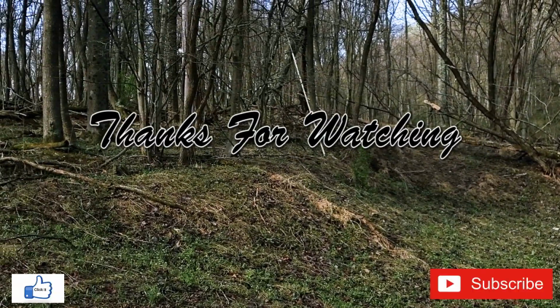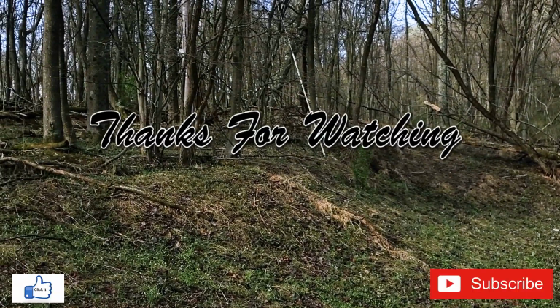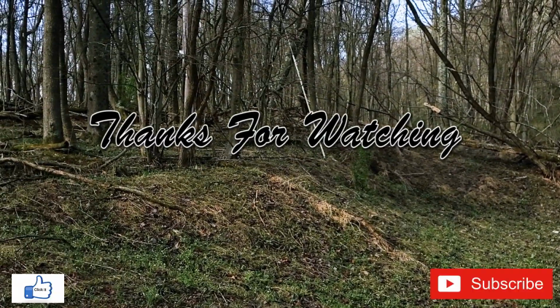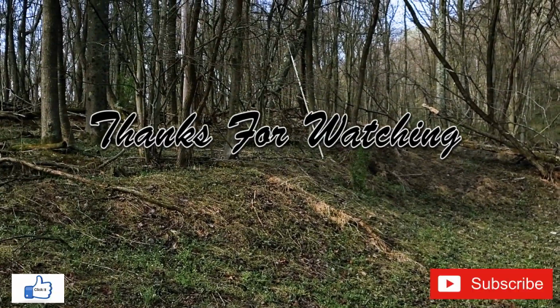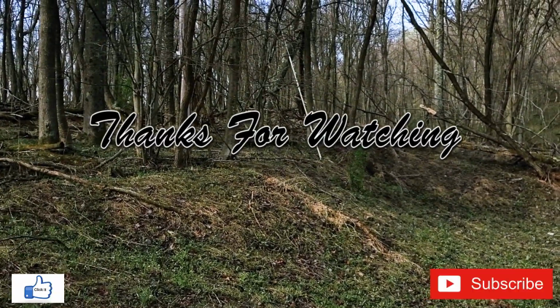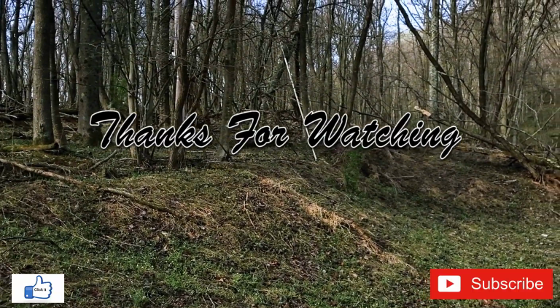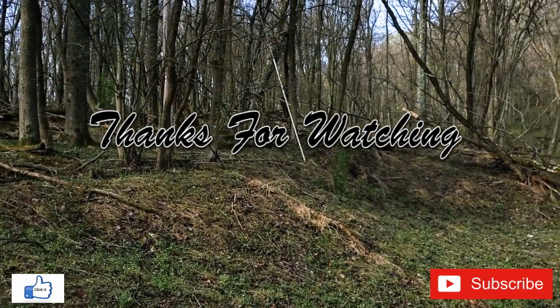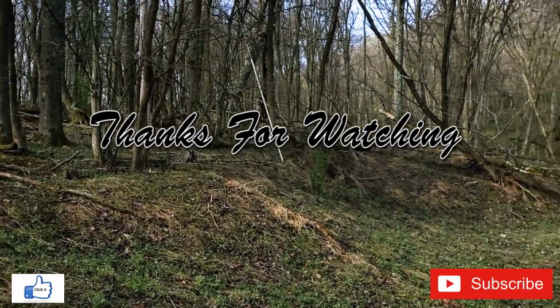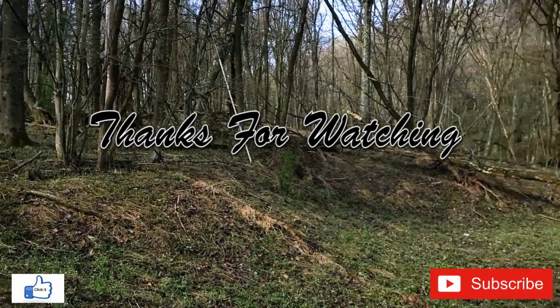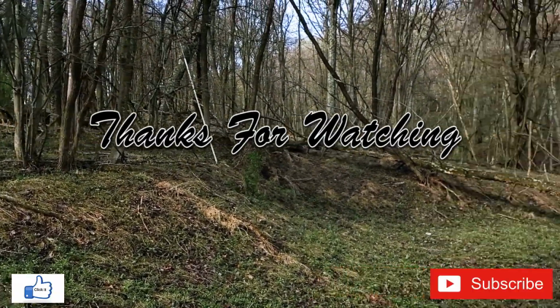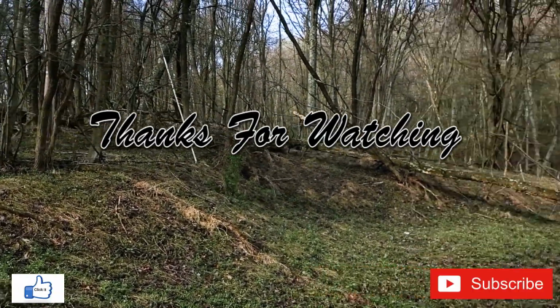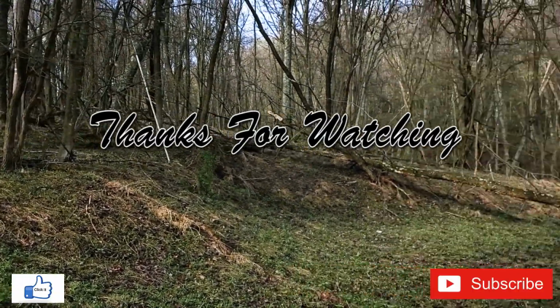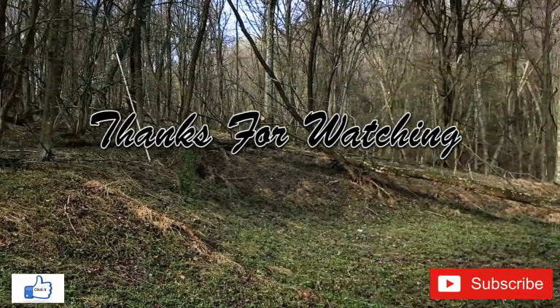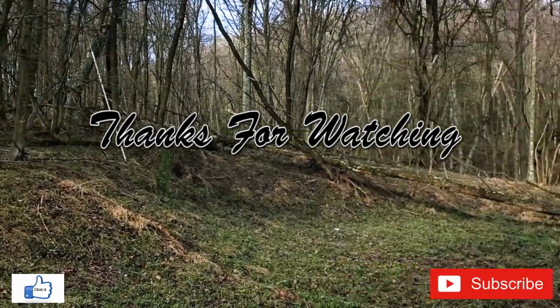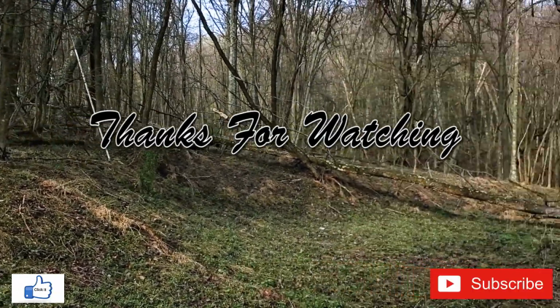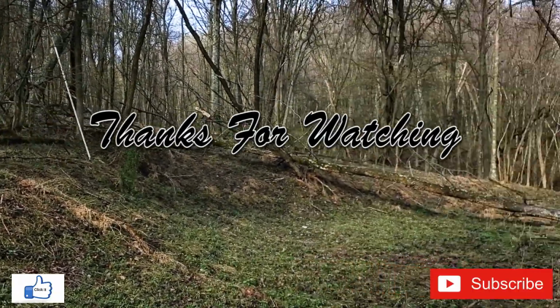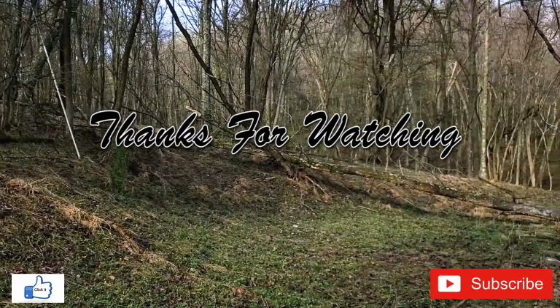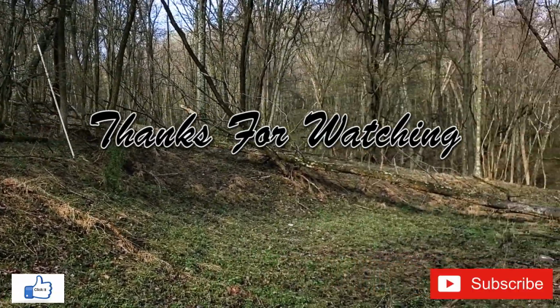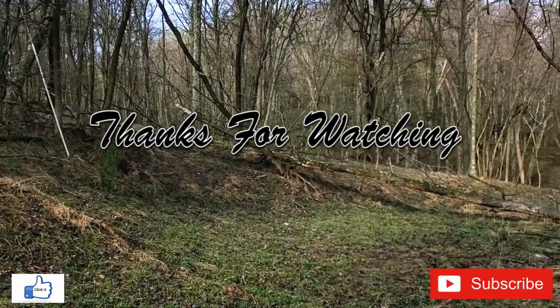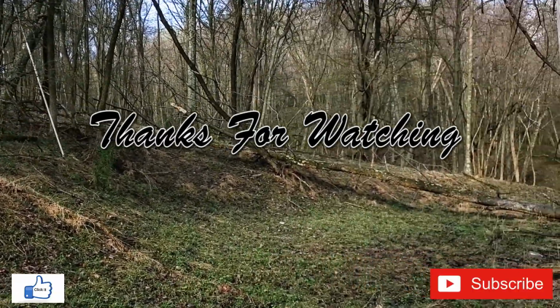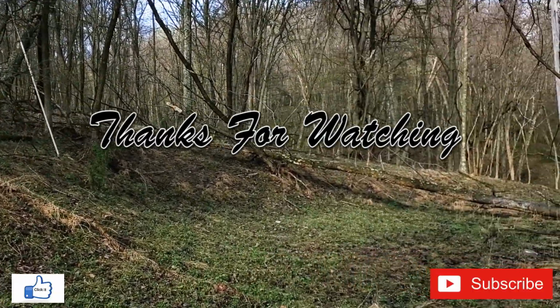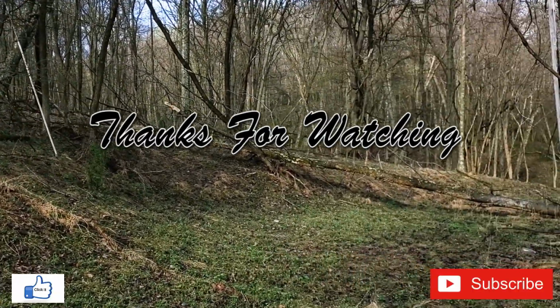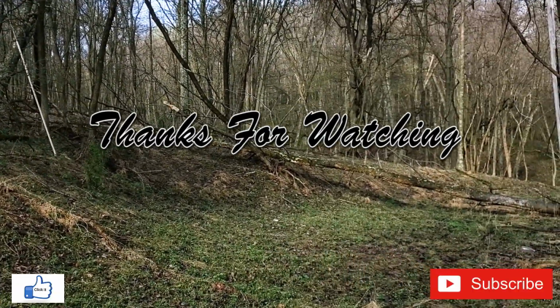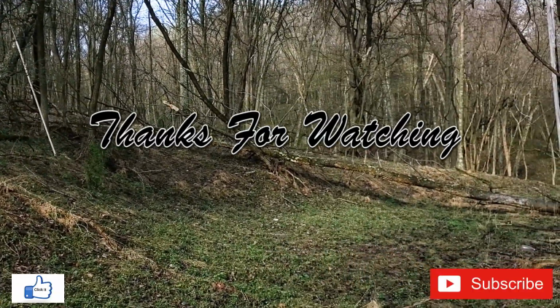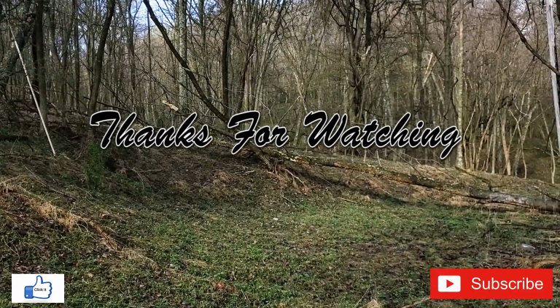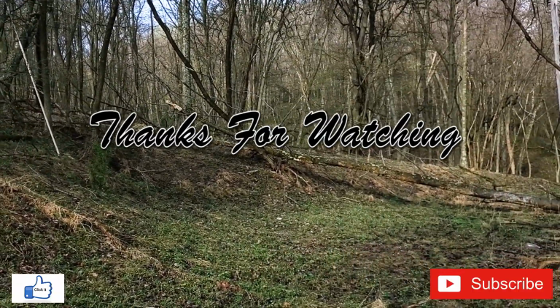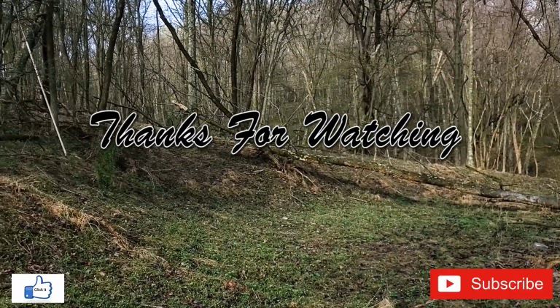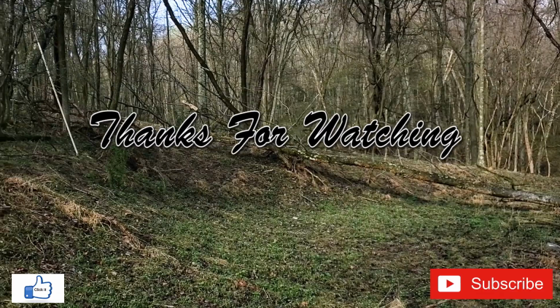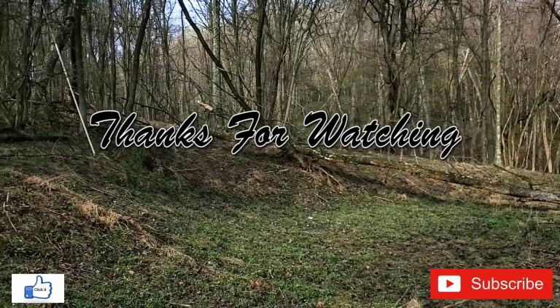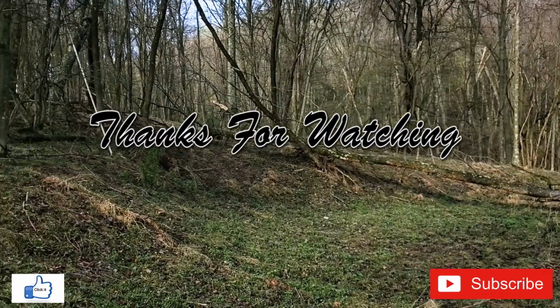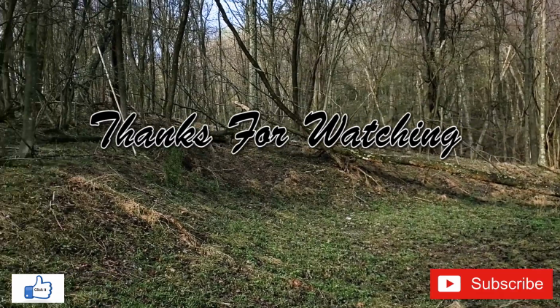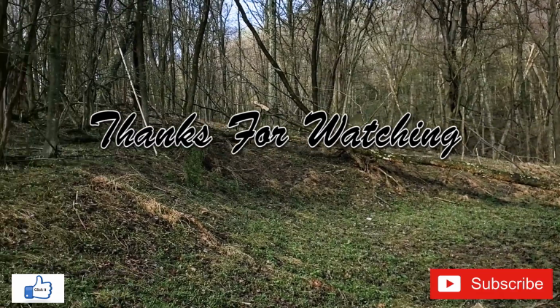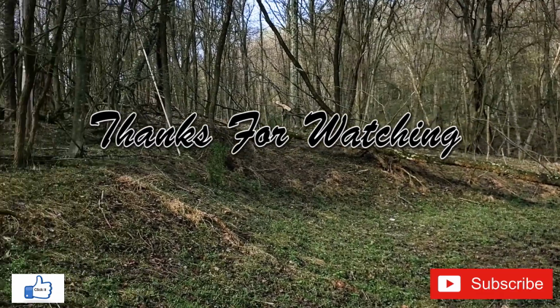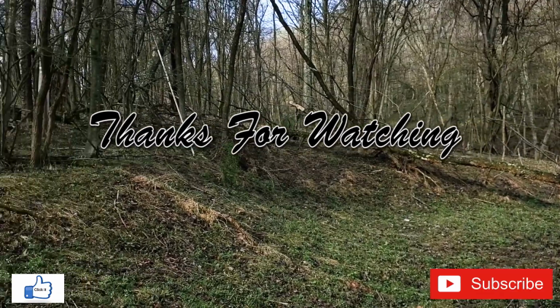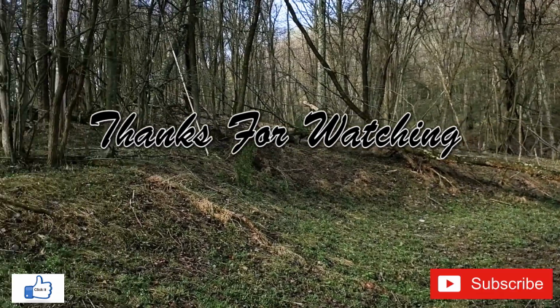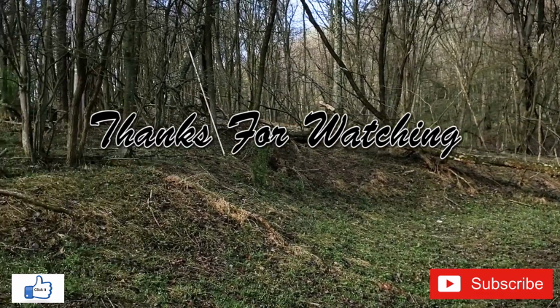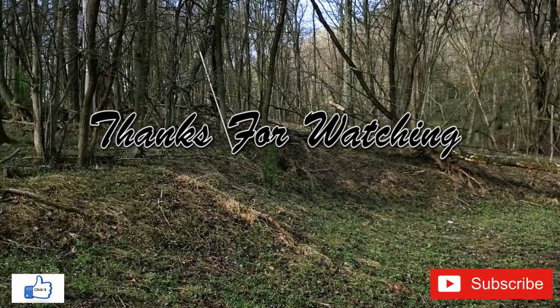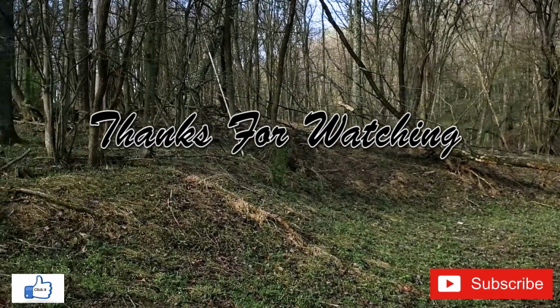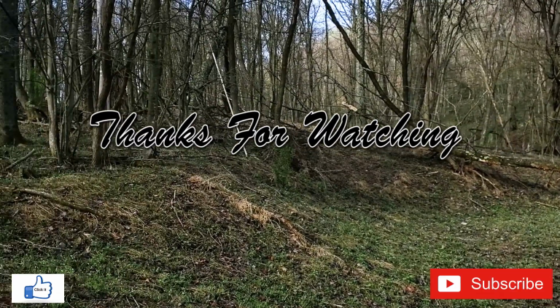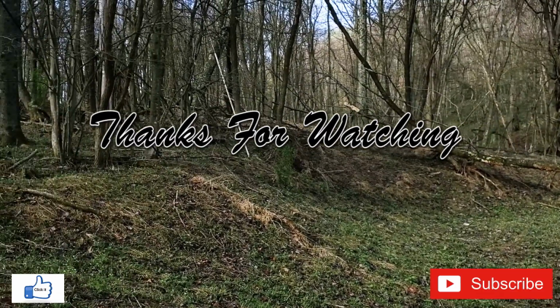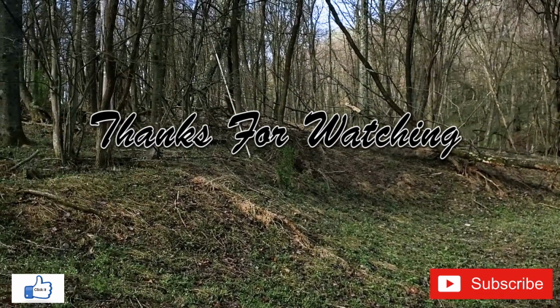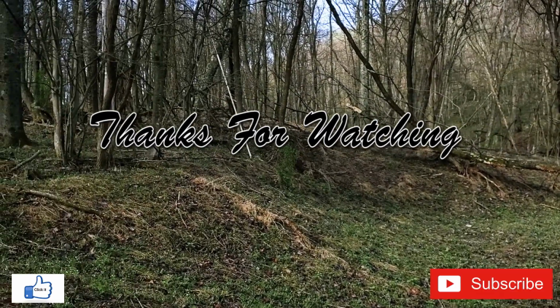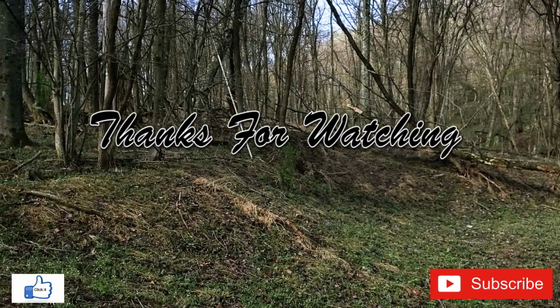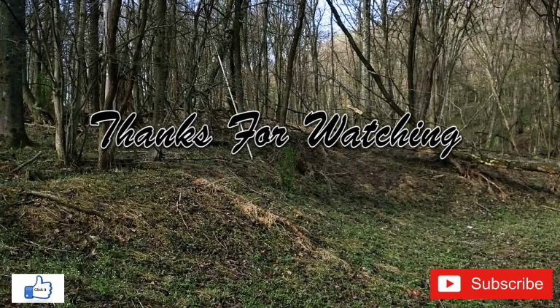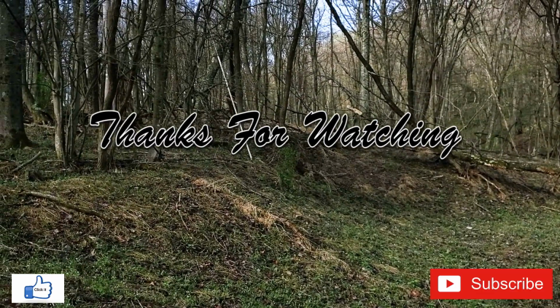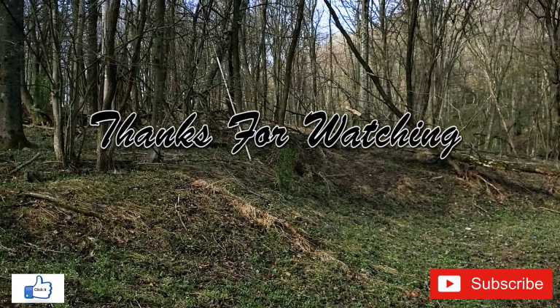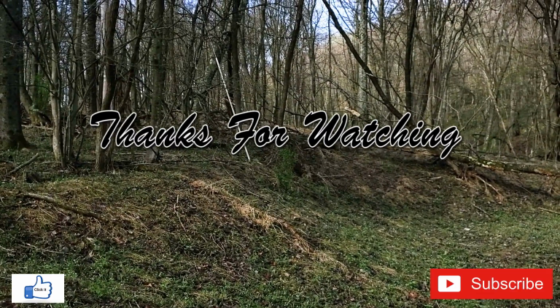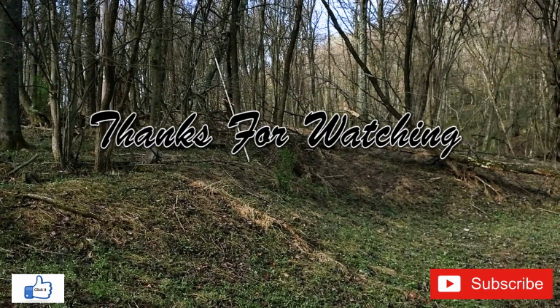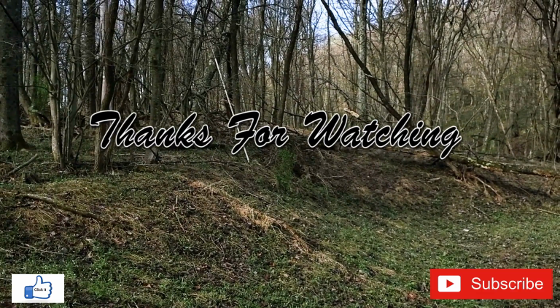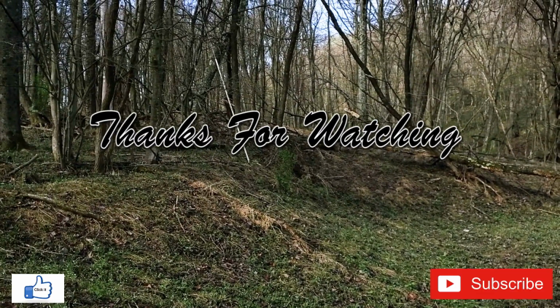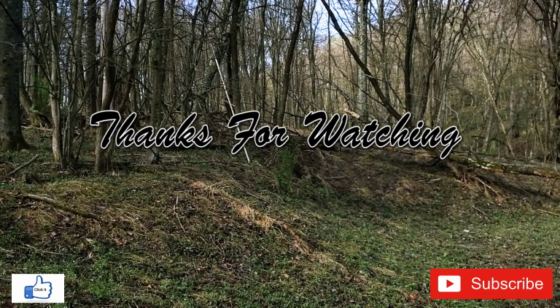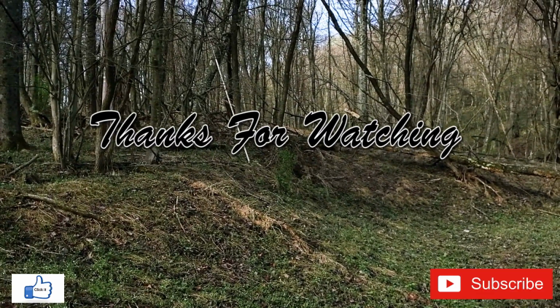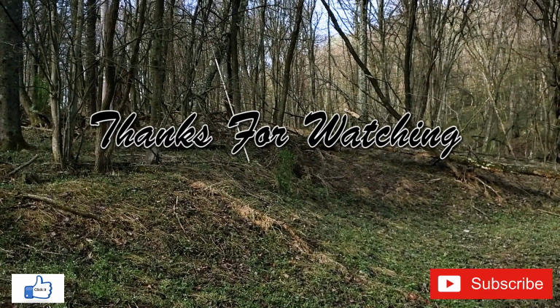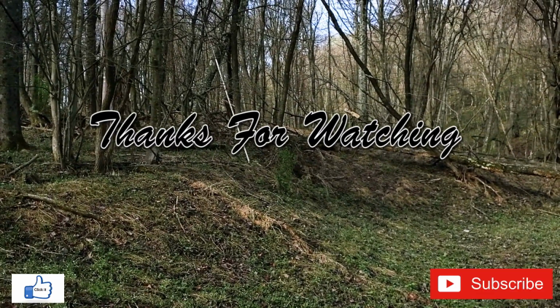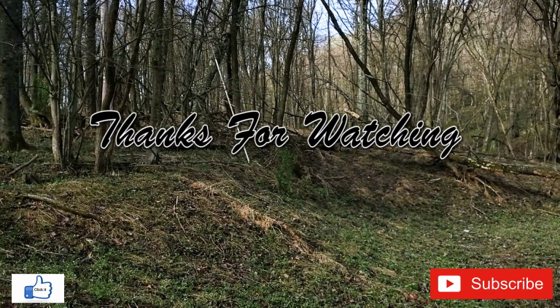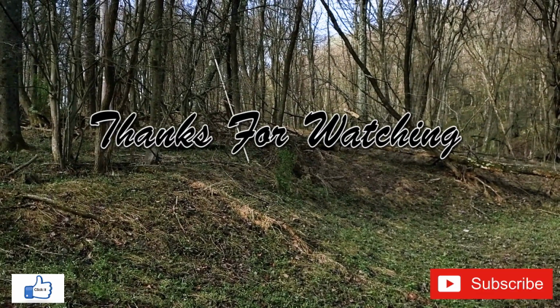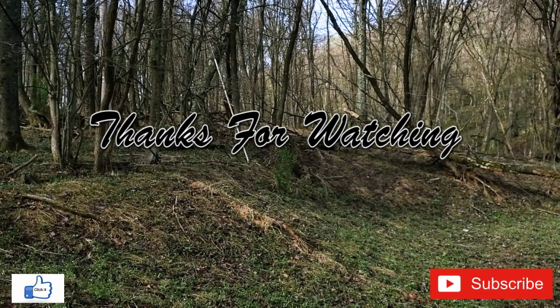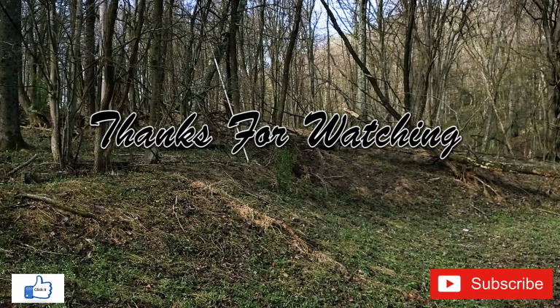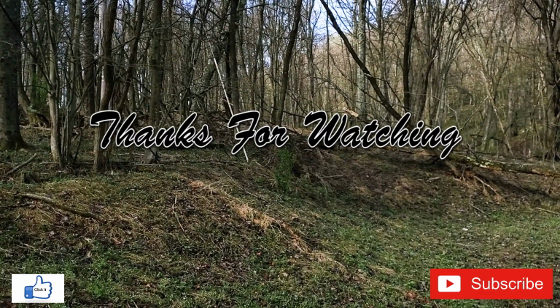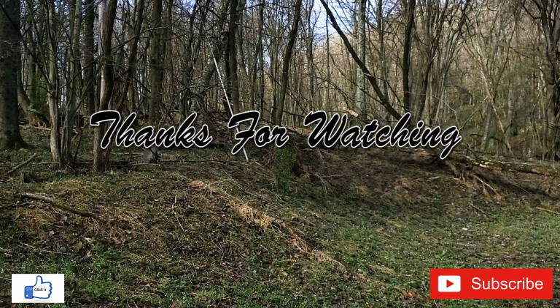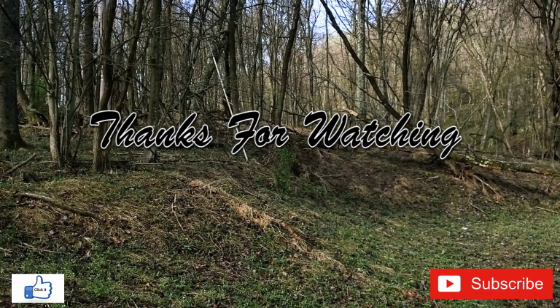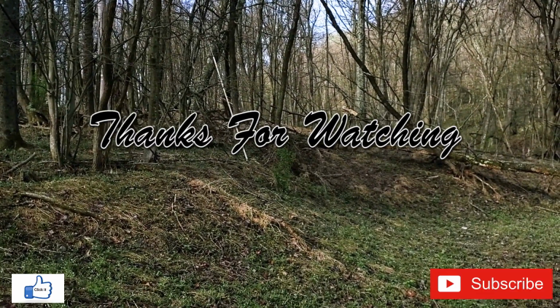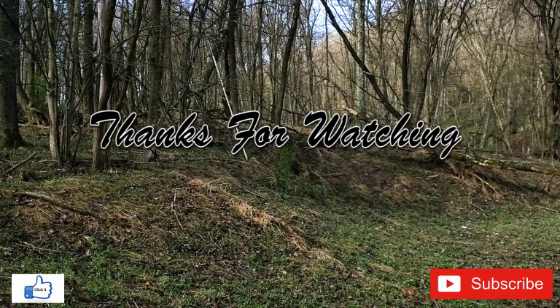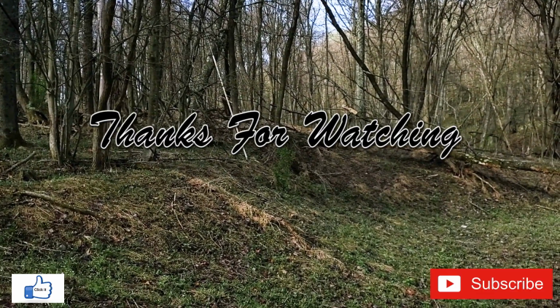I know this is a short video, but like always, I want to thank you for watching. Until next time, take care.